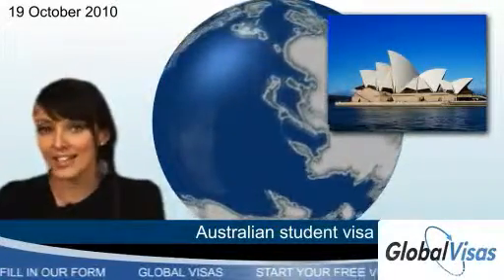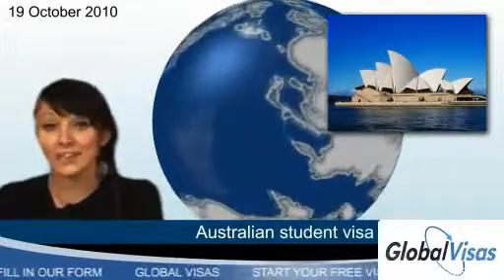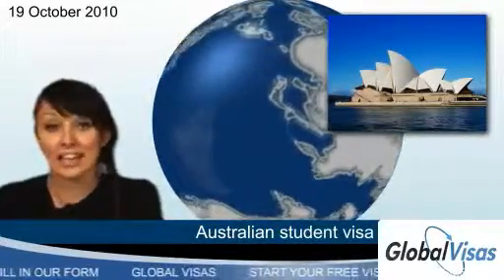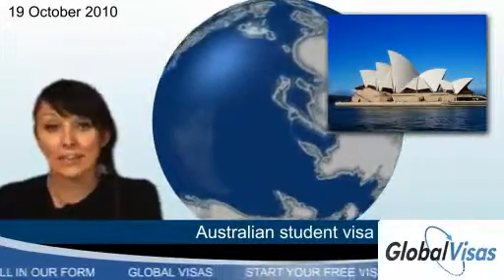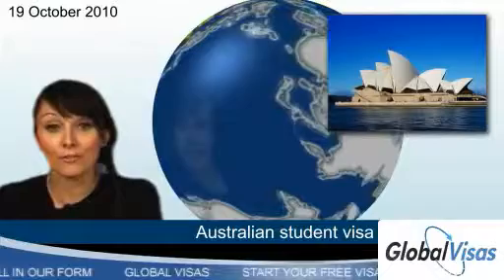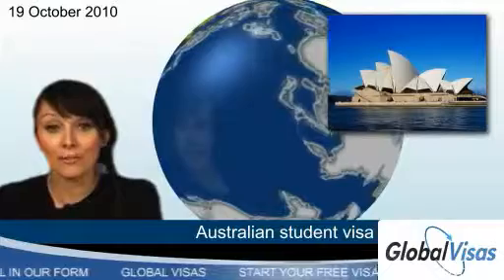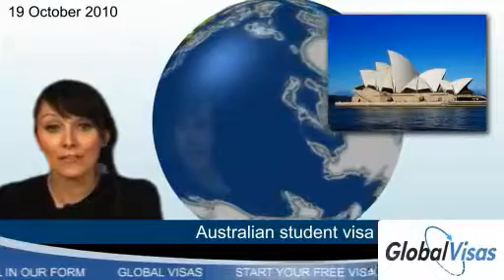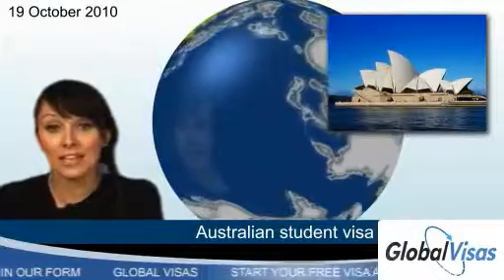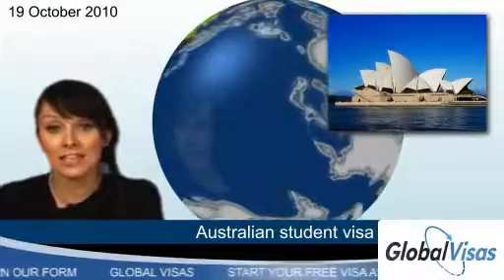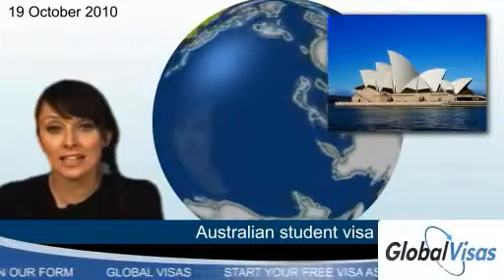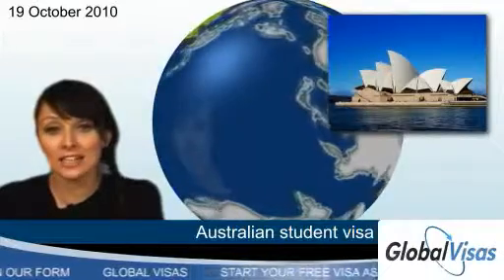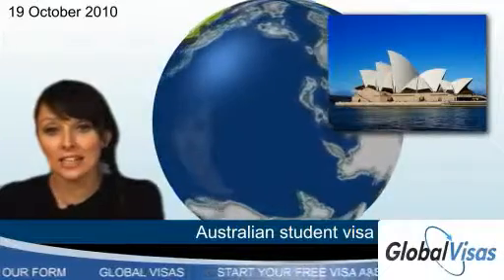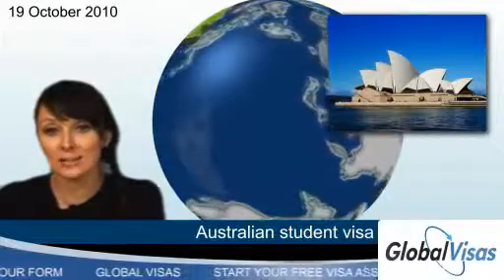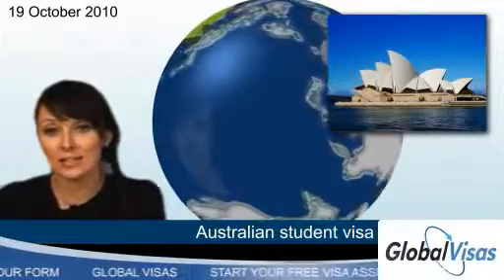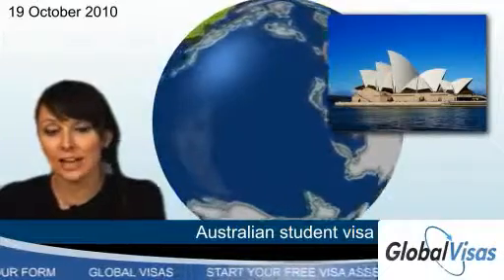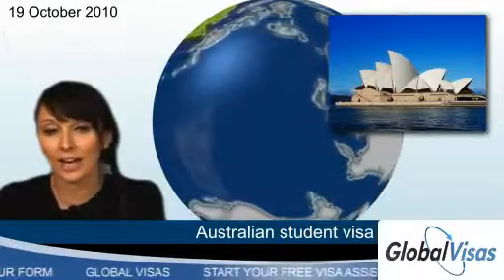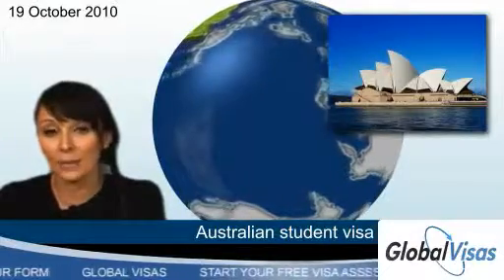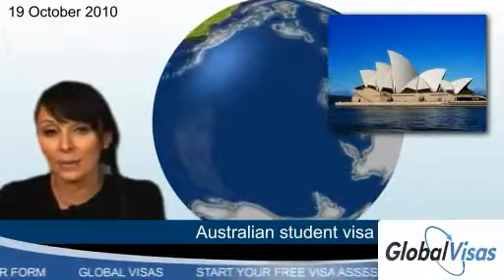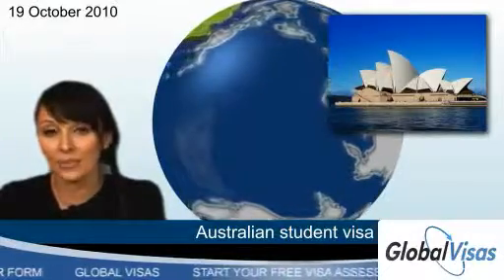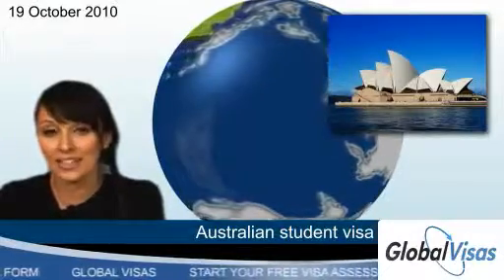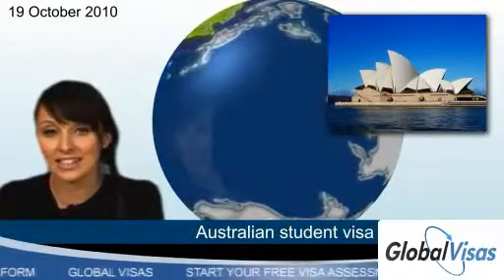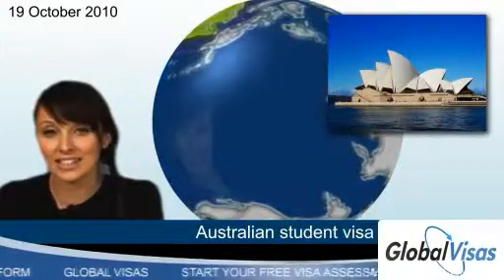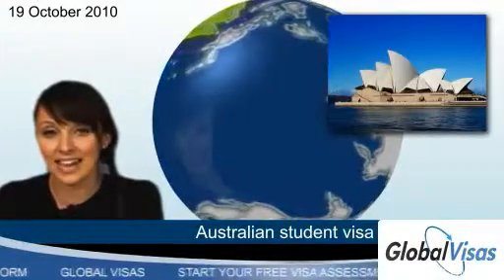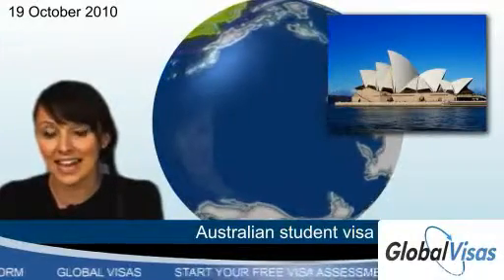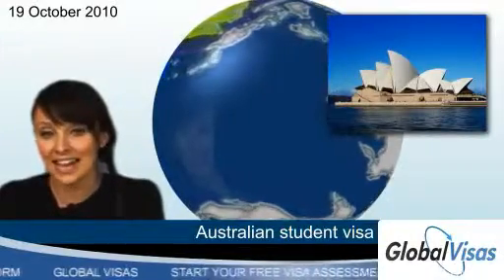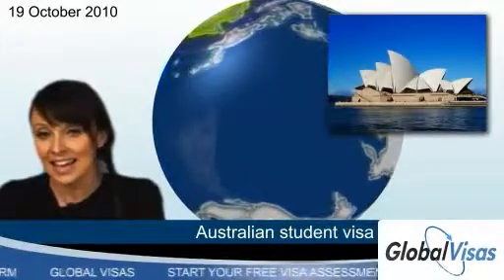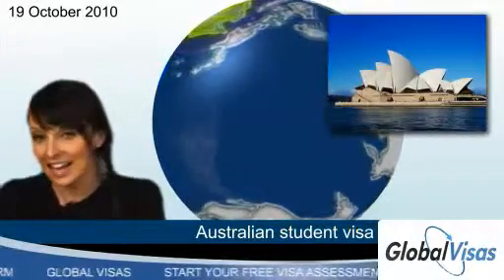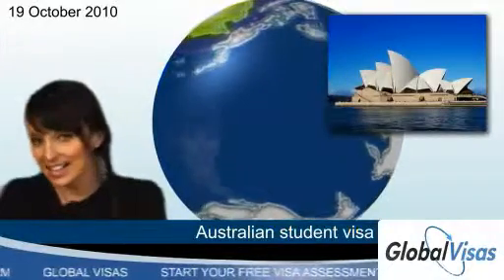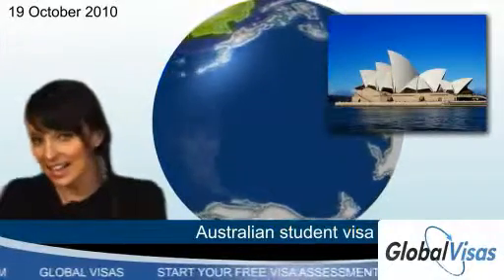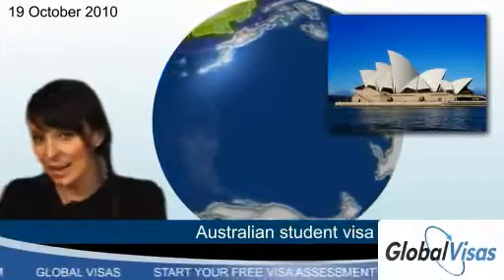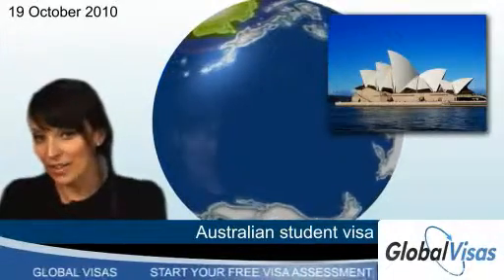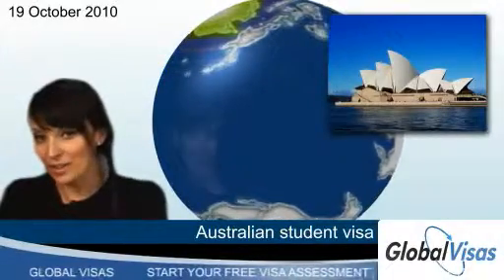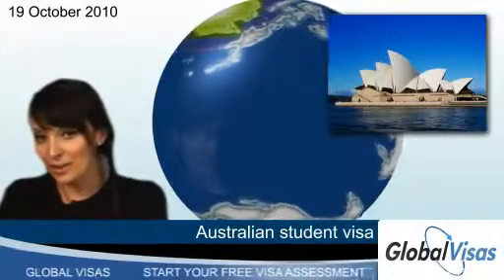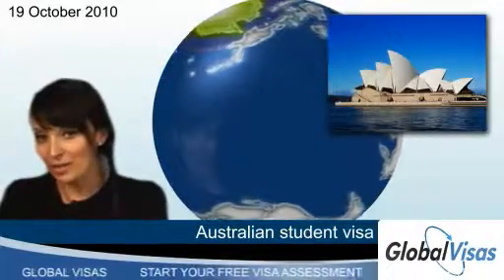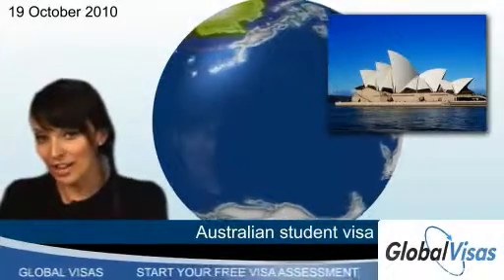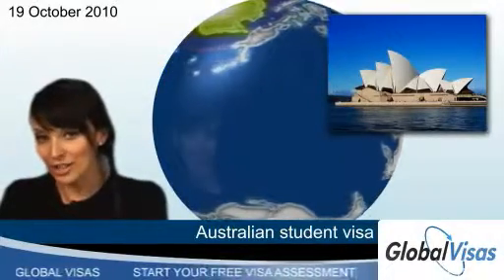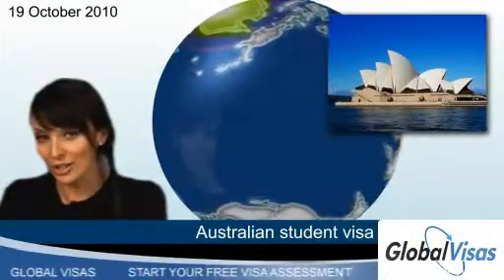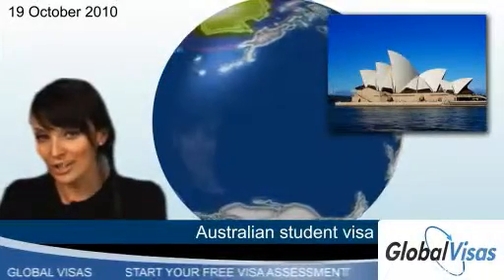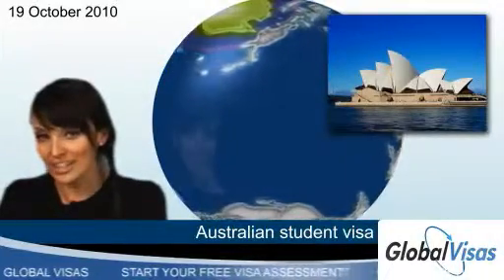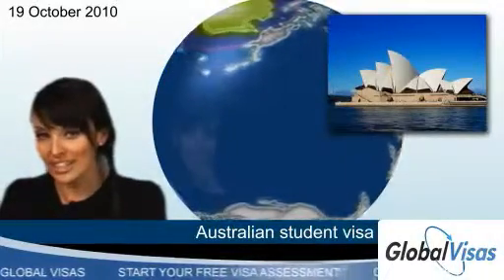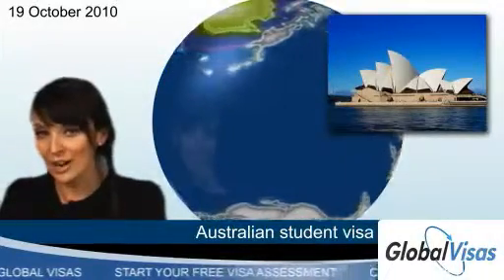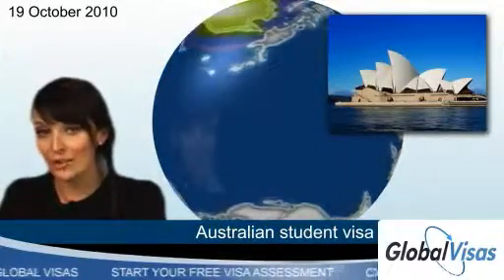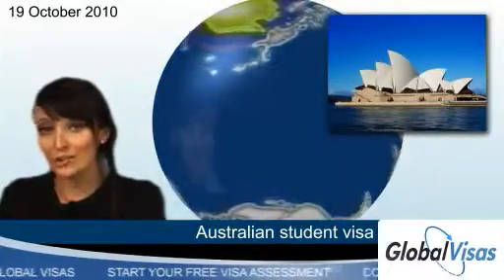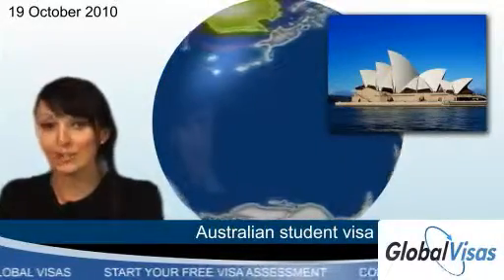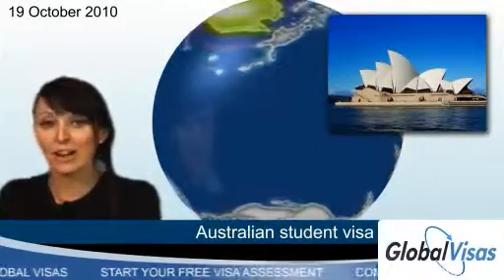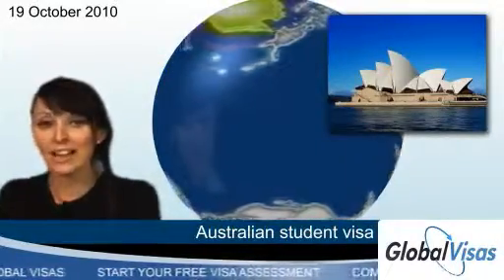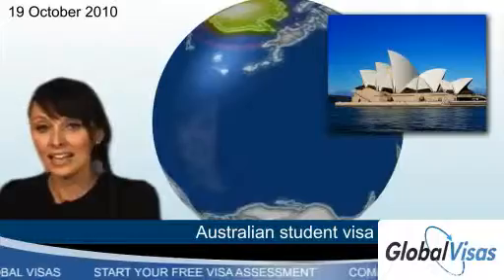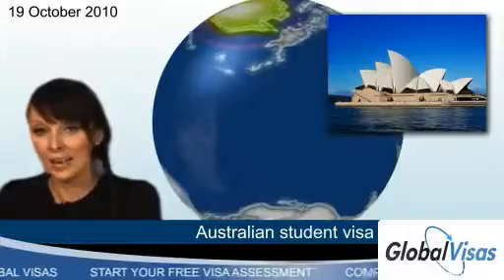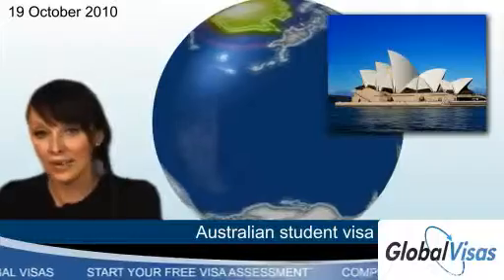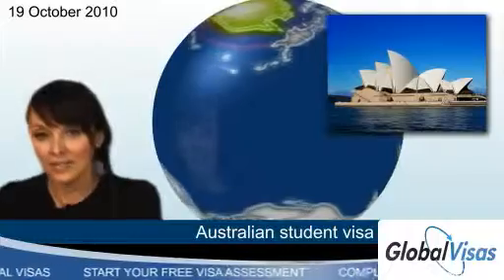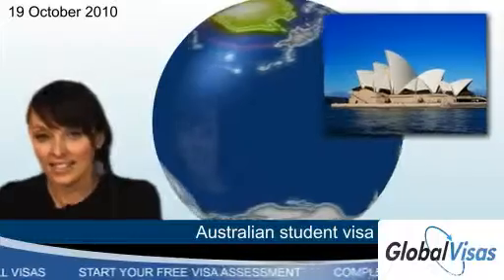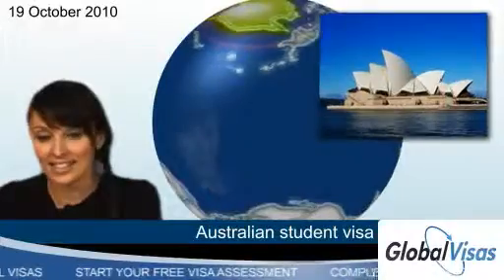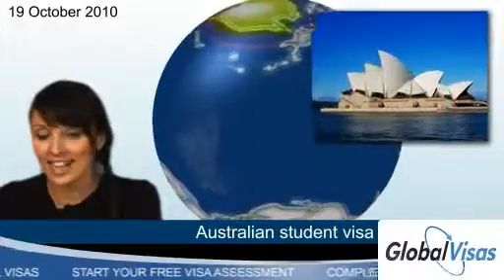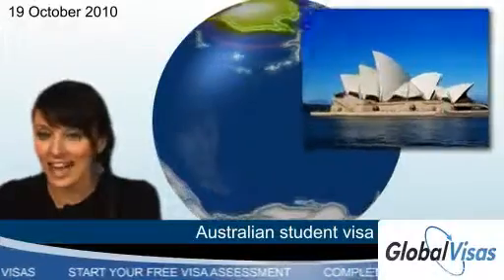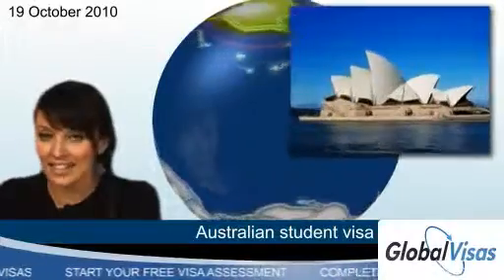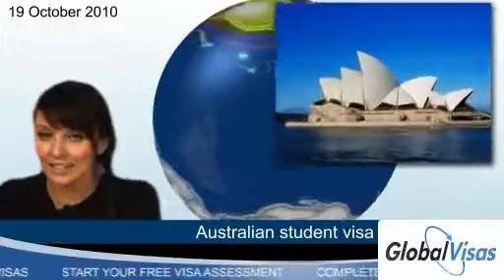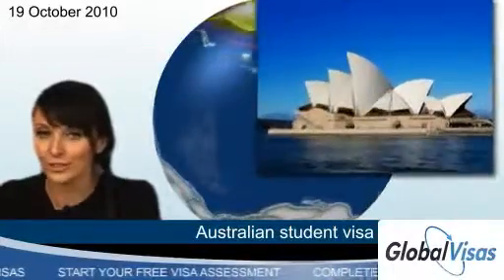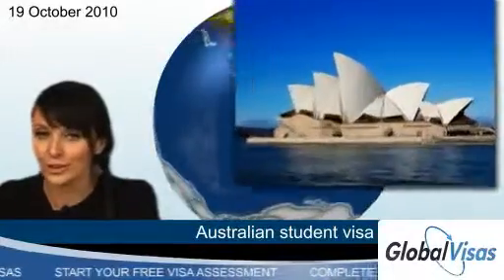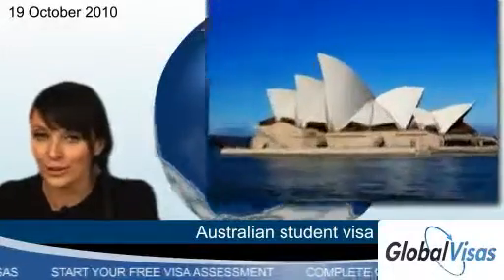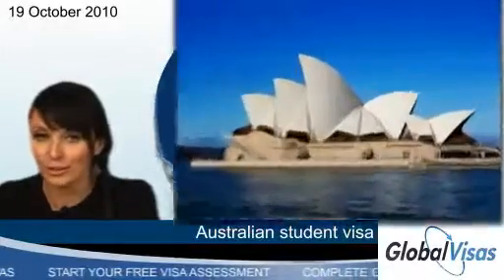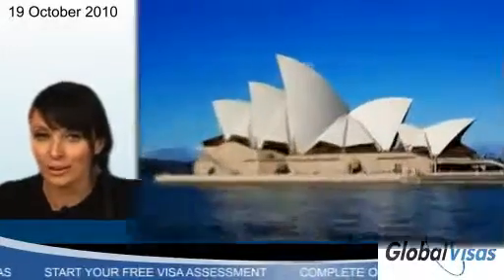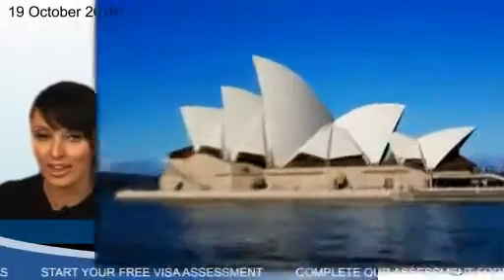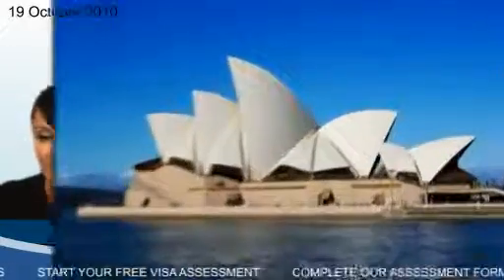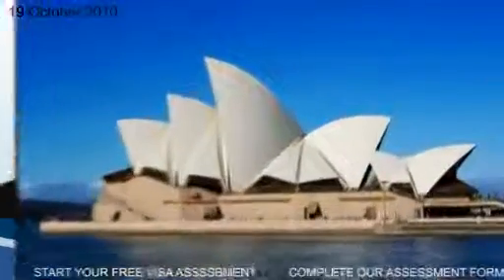Take the free visa assessment at Global Visas today and allow the immigration lawyers in our Australian office to handle your request.